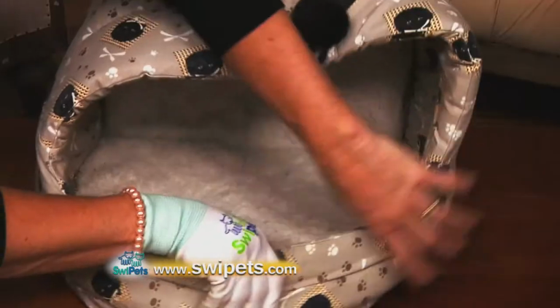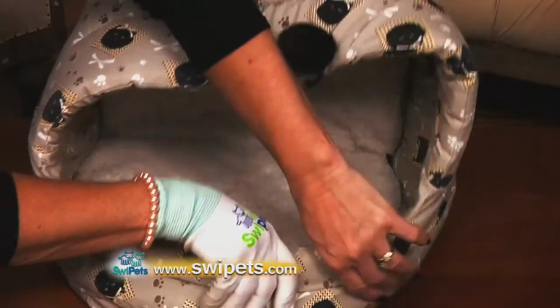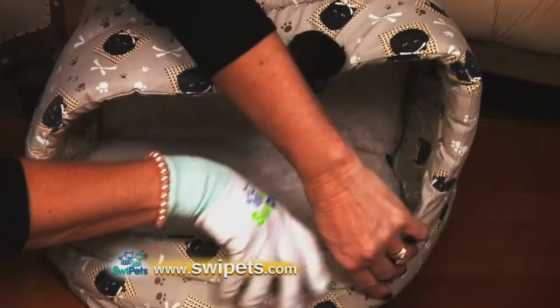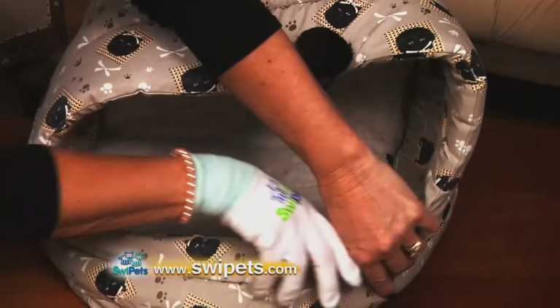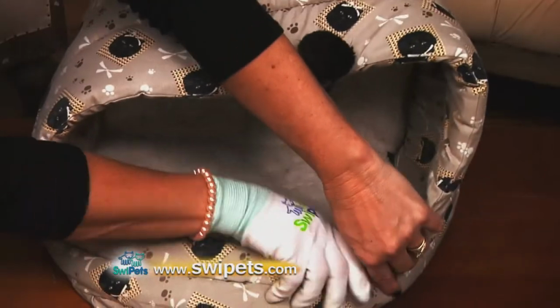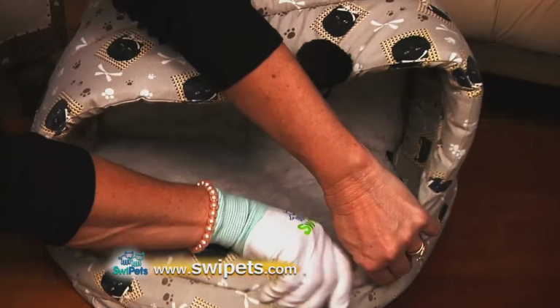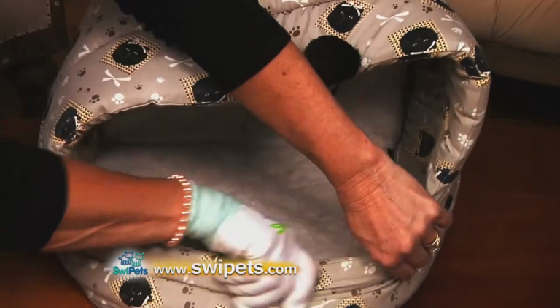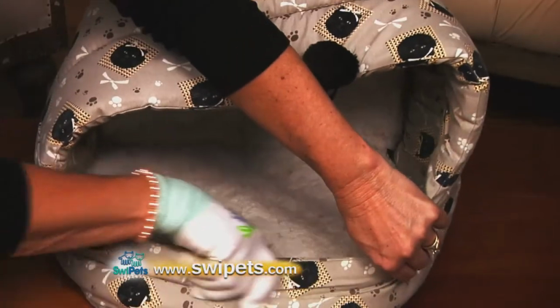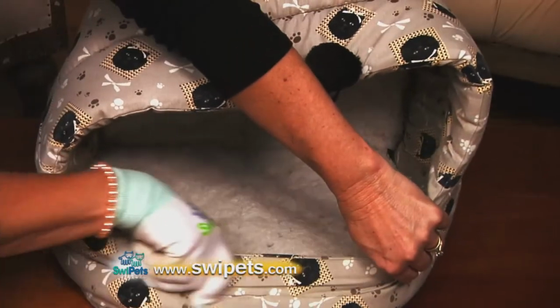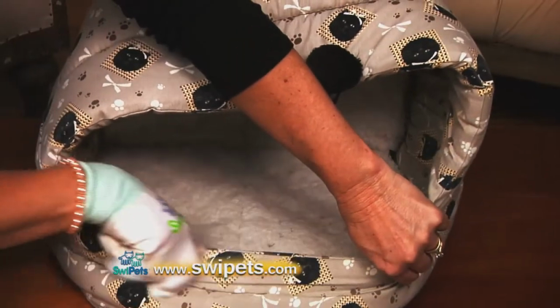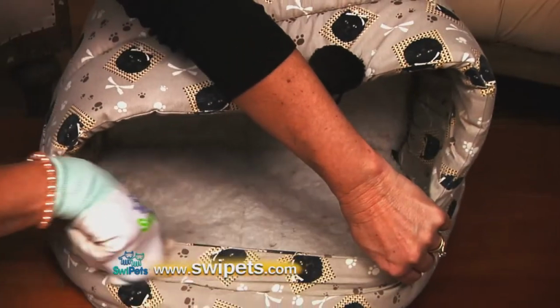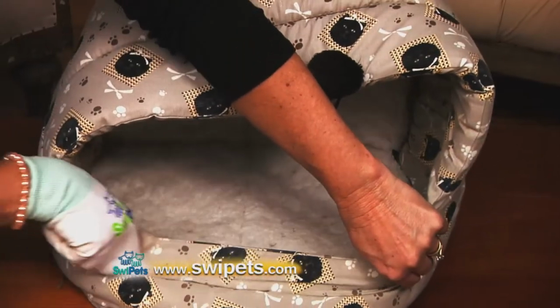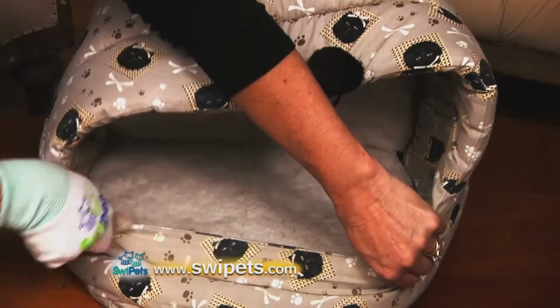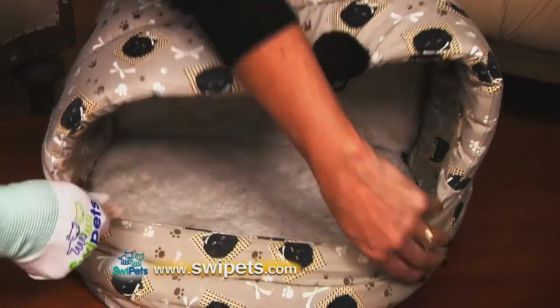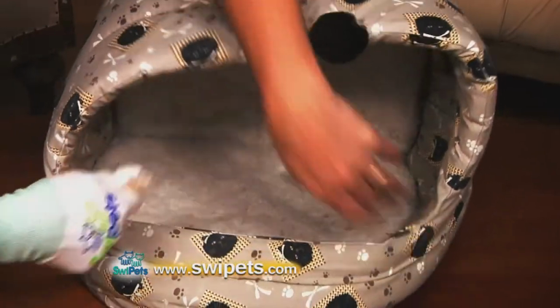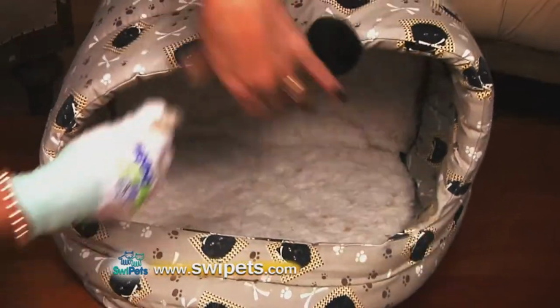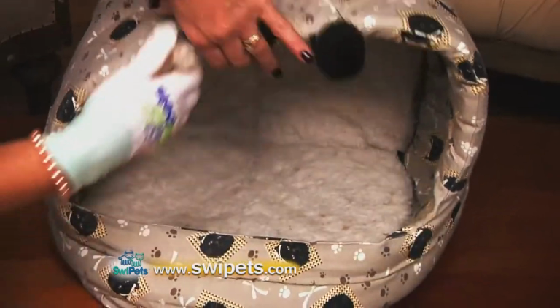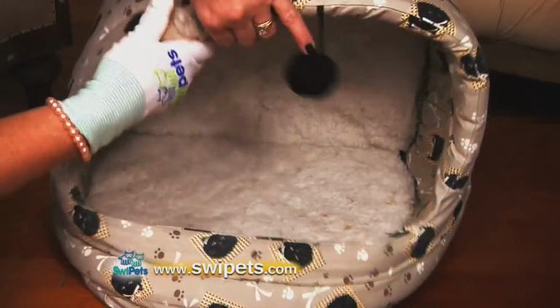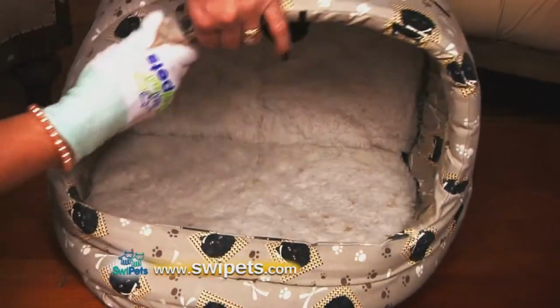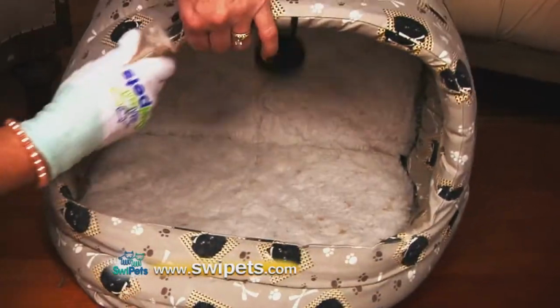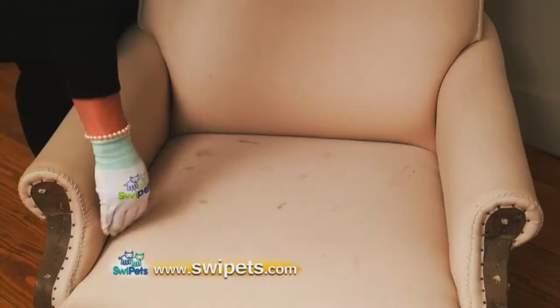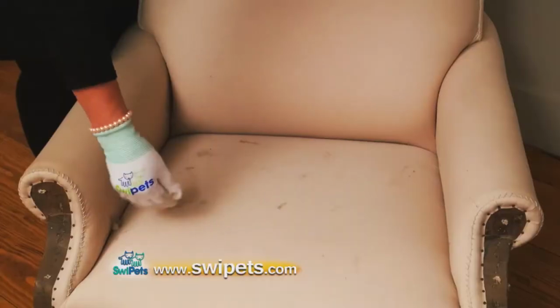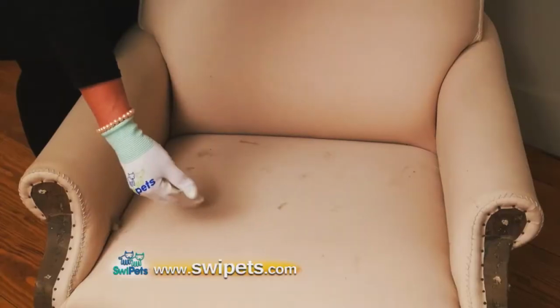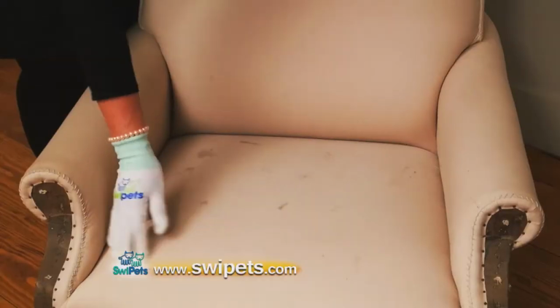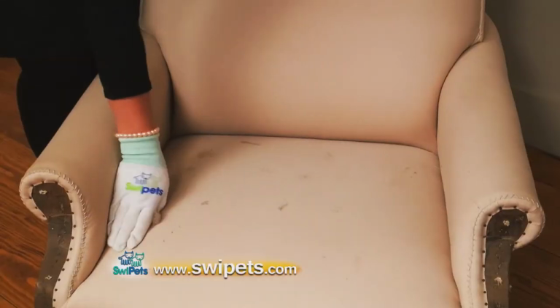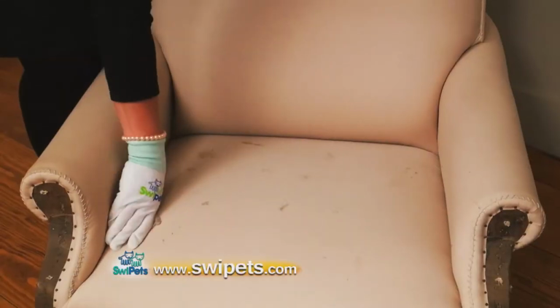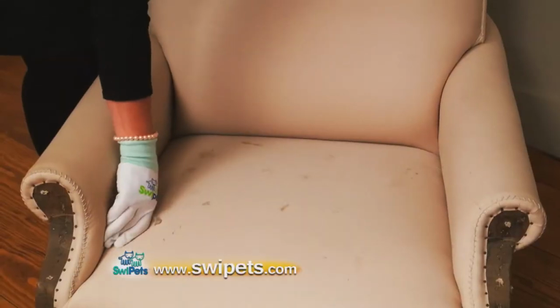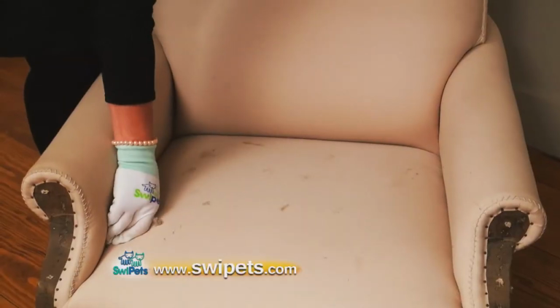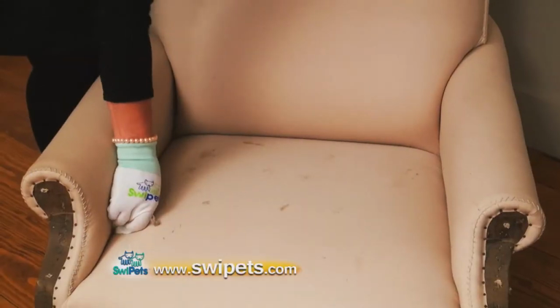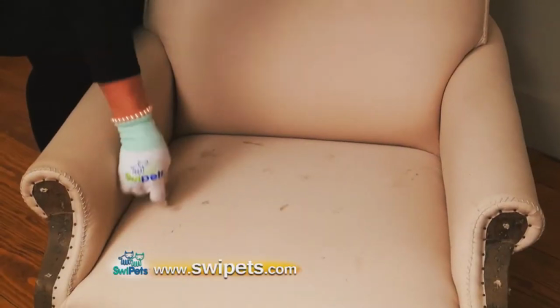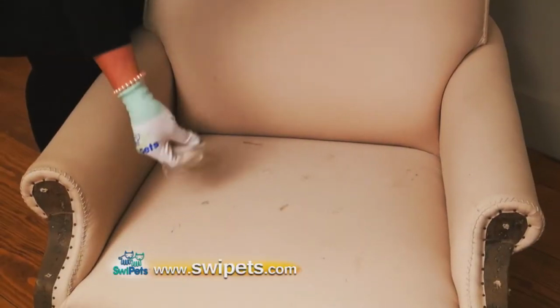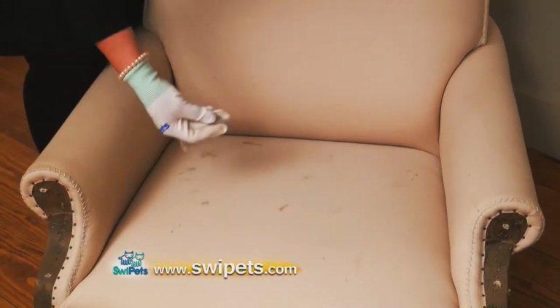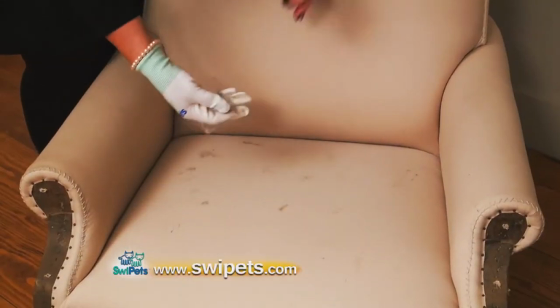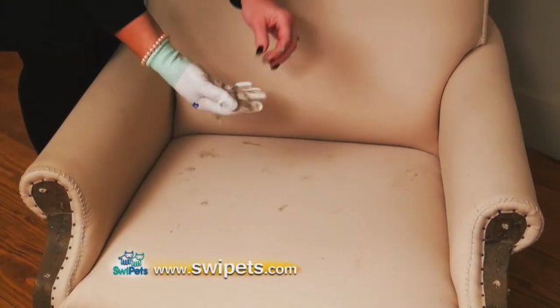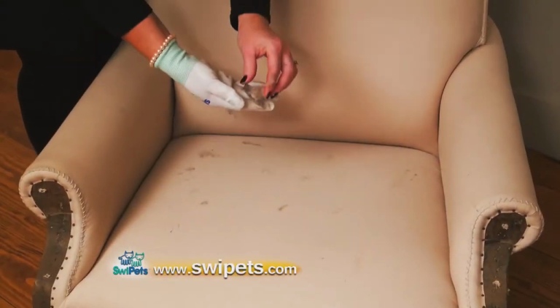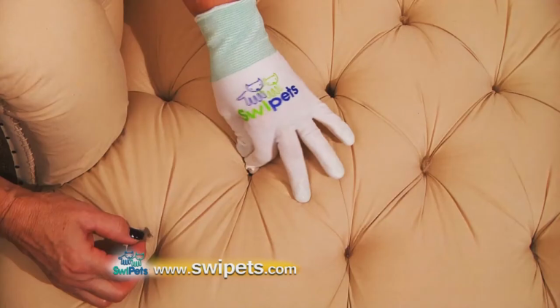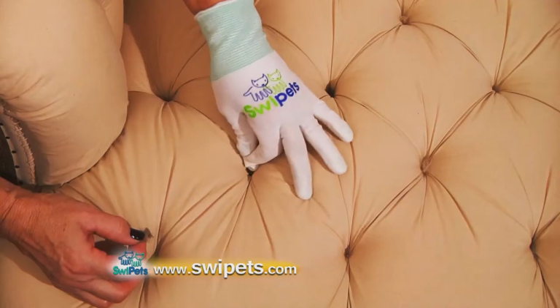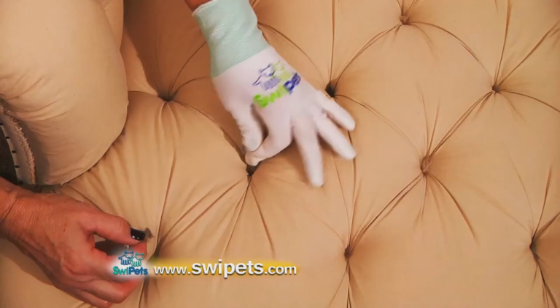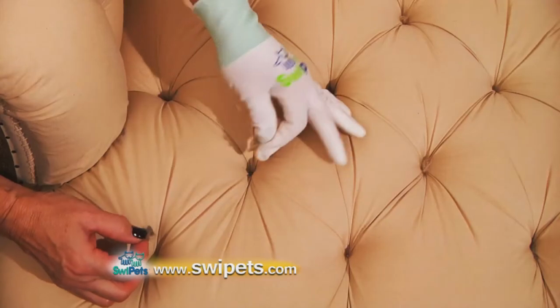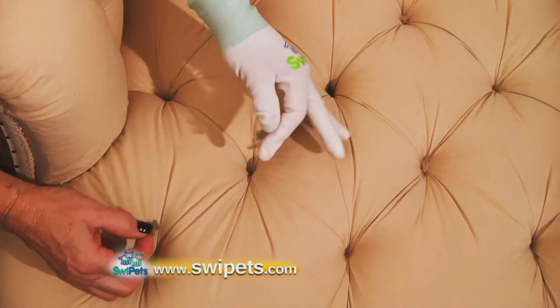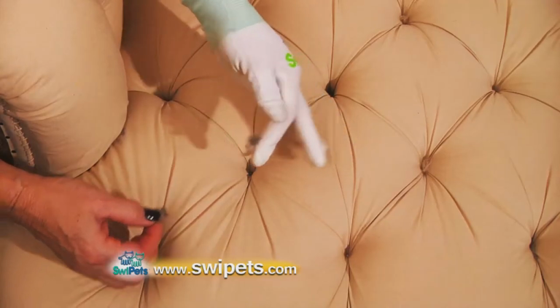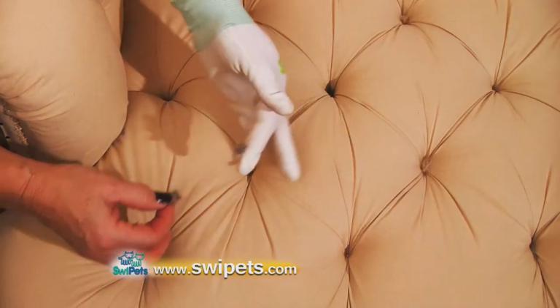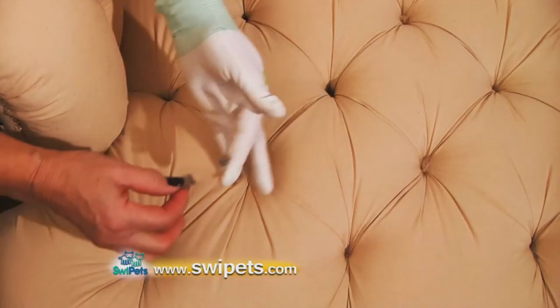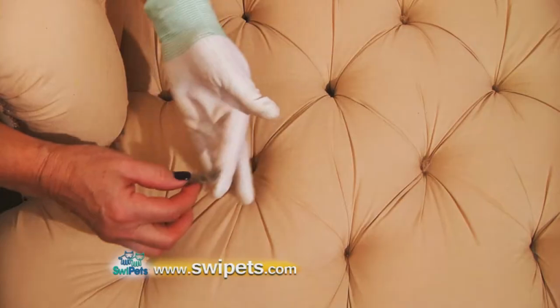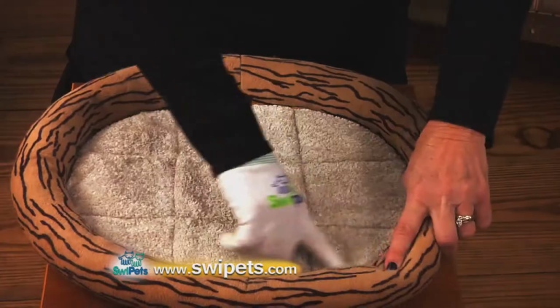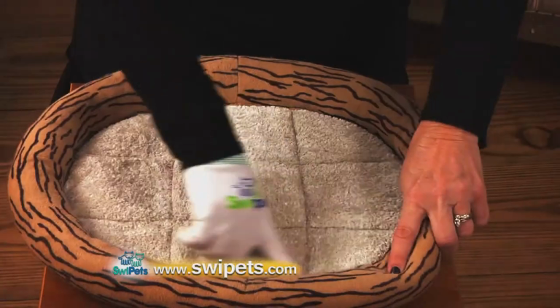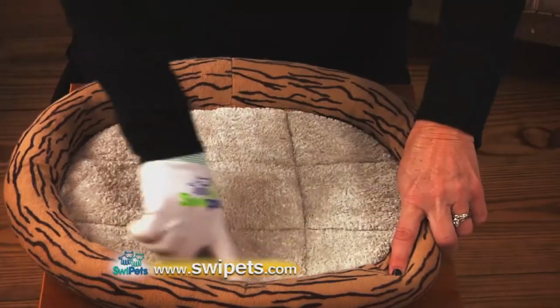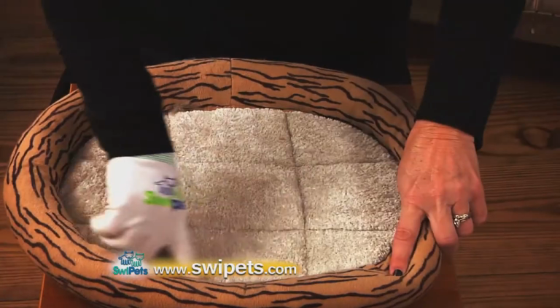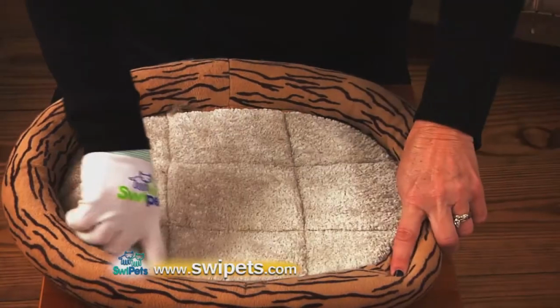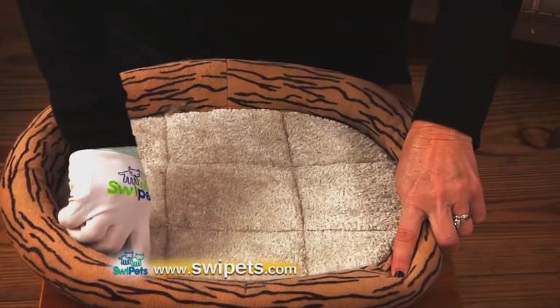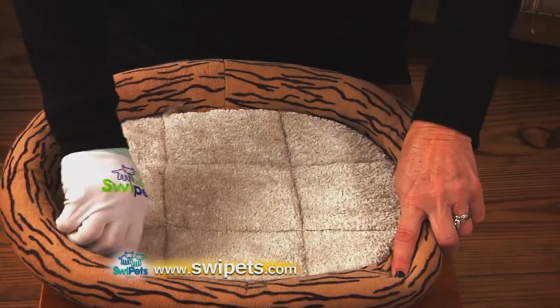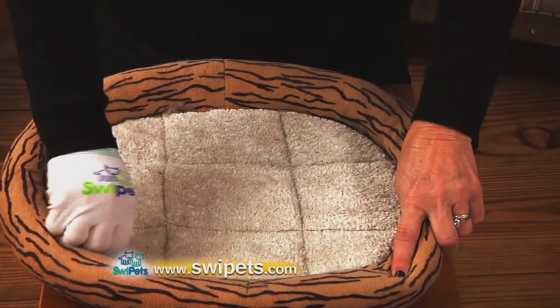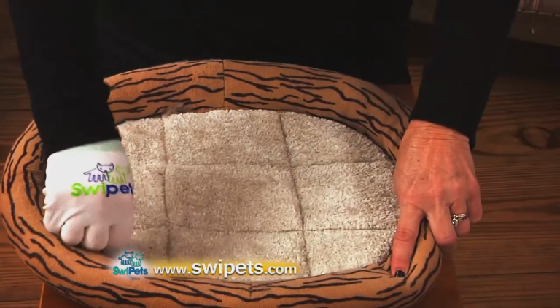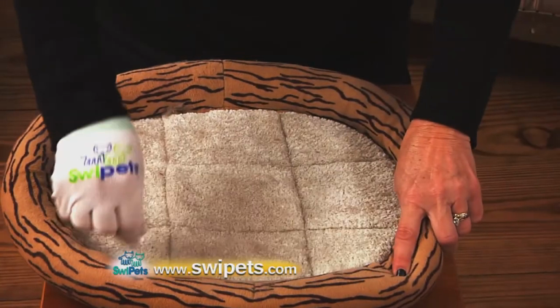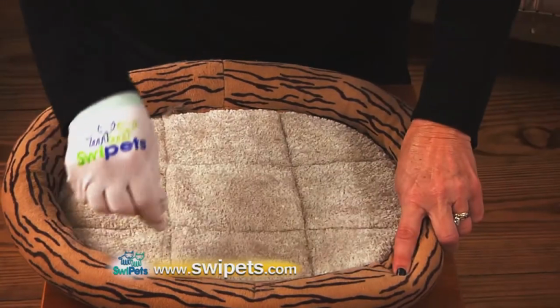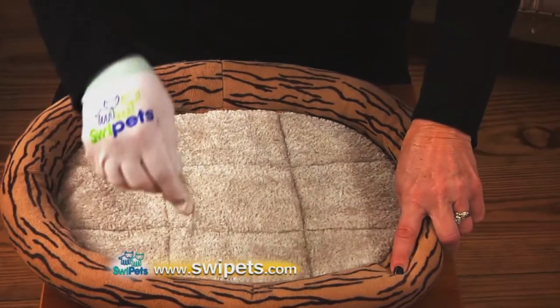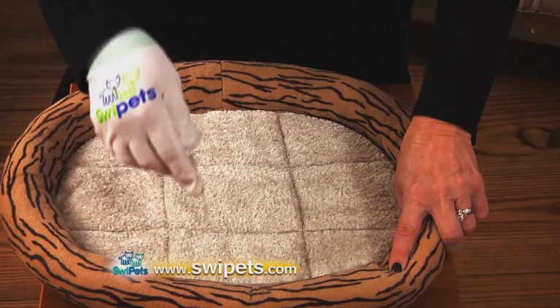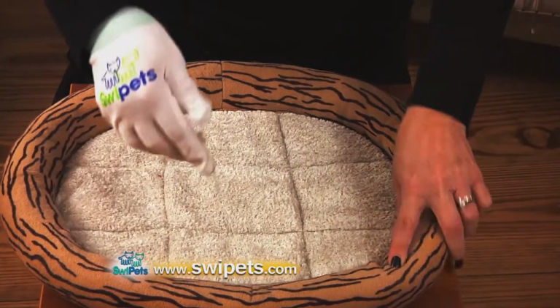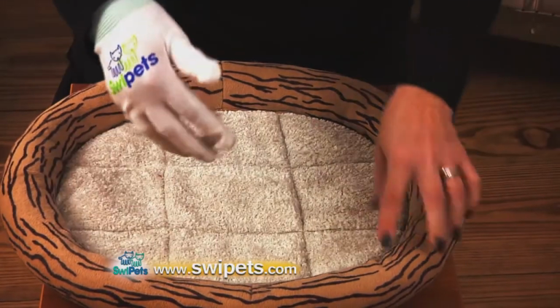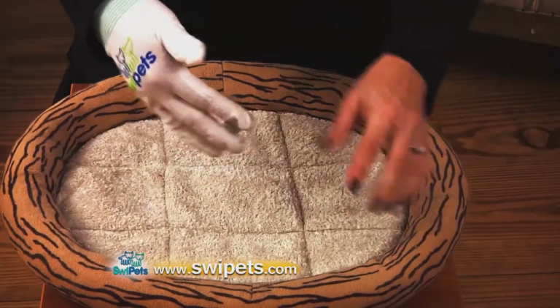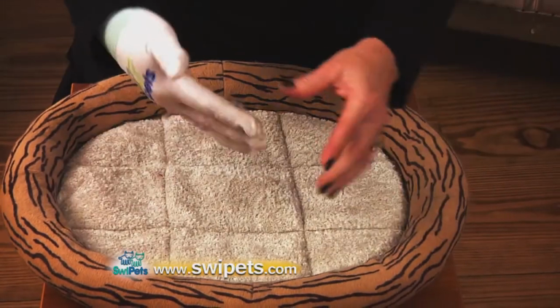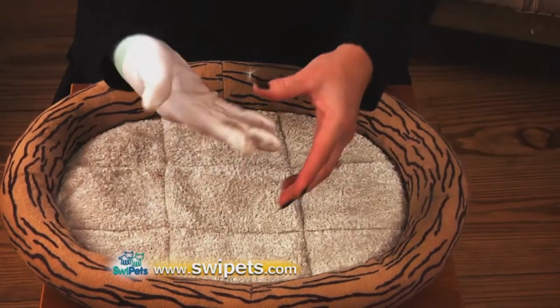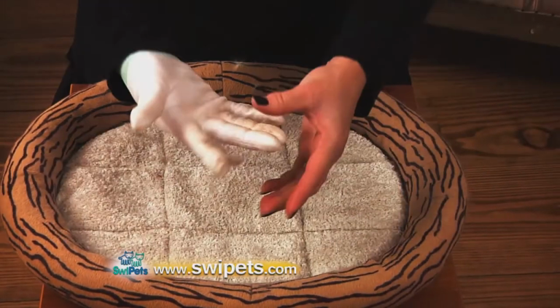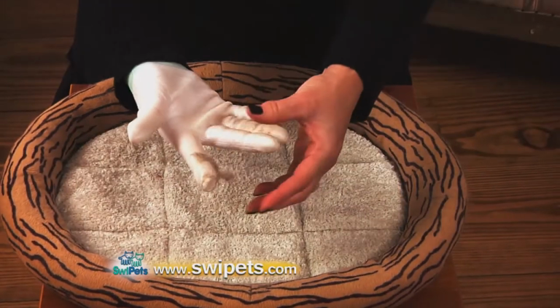And you can even clean those hard-to-reach places like the backs of cushions, corners, cracks, and crevices with just a simple swipe of your finger.